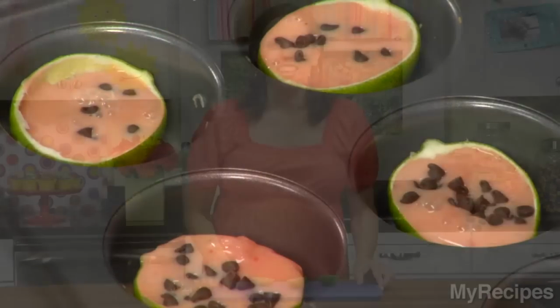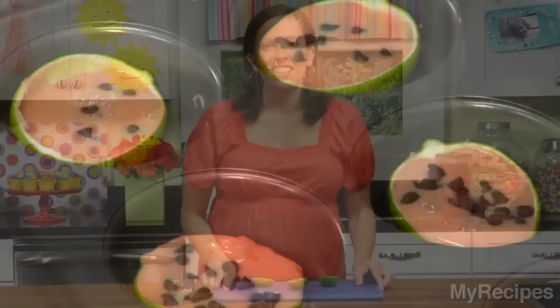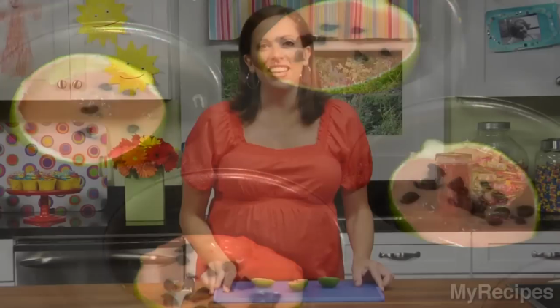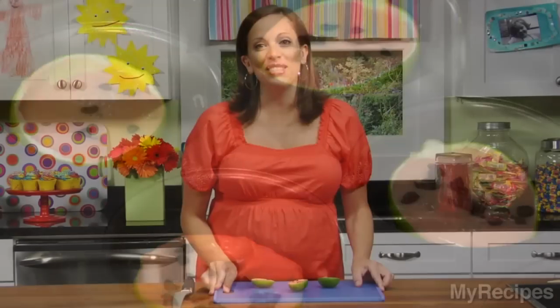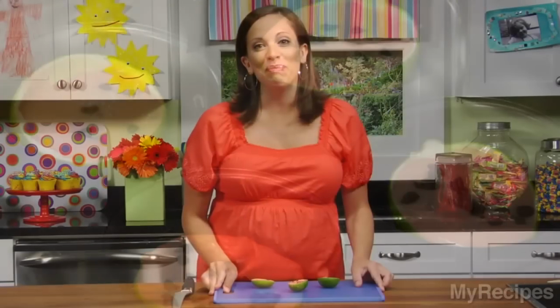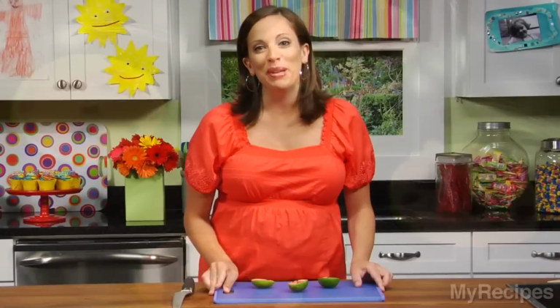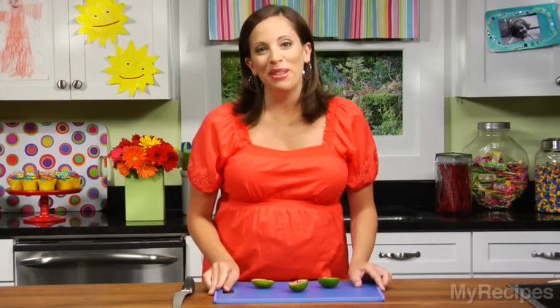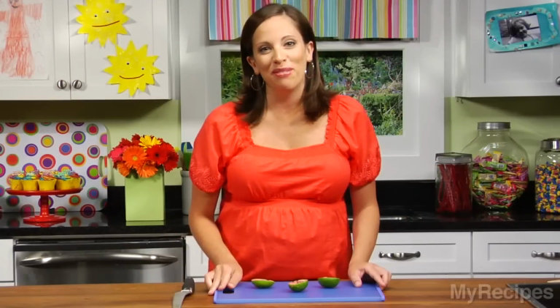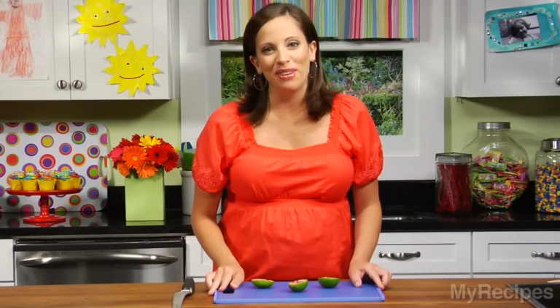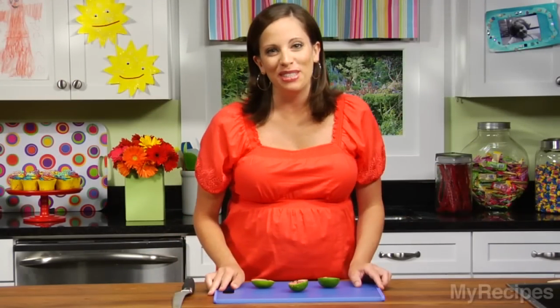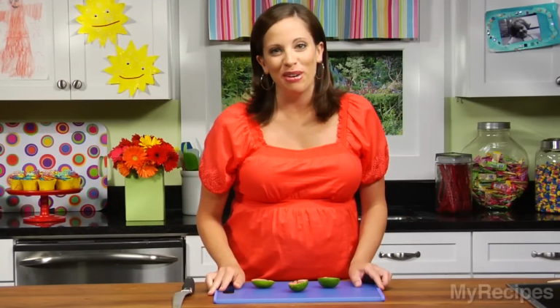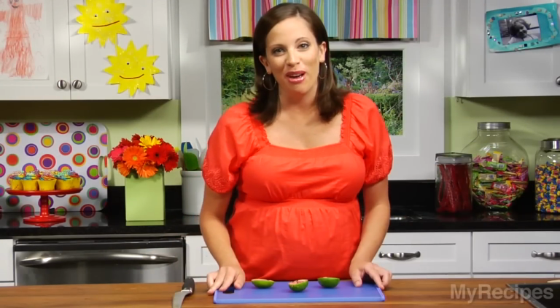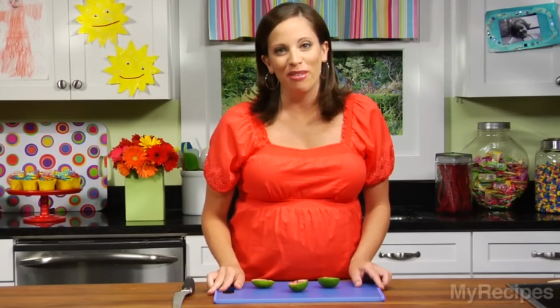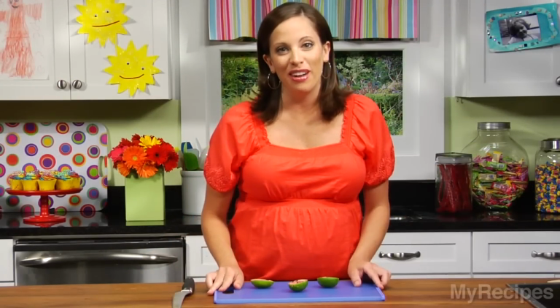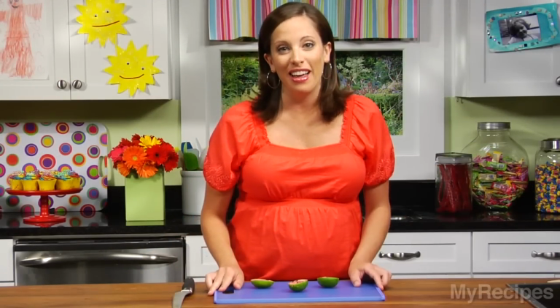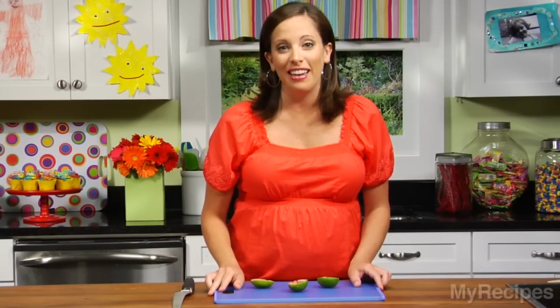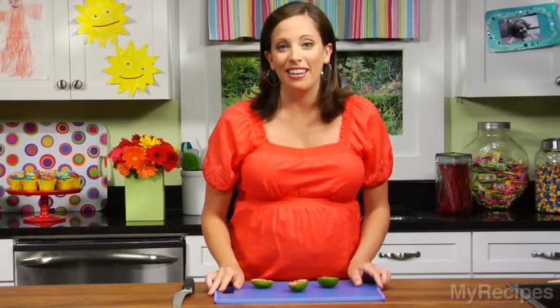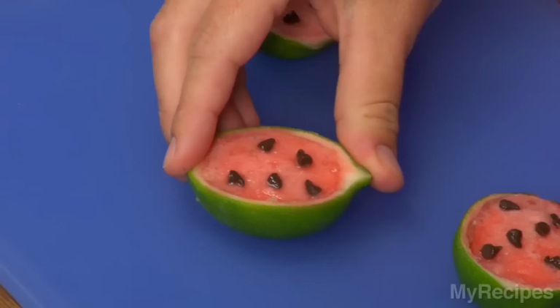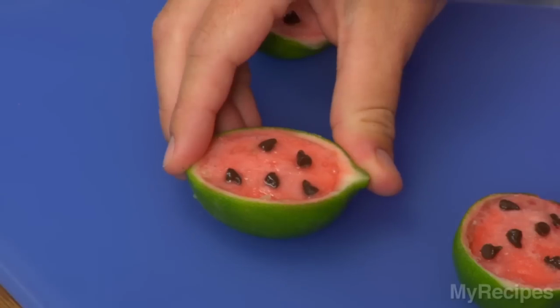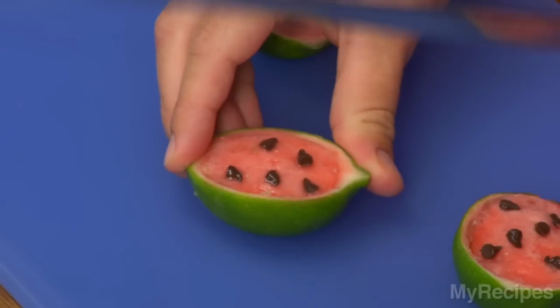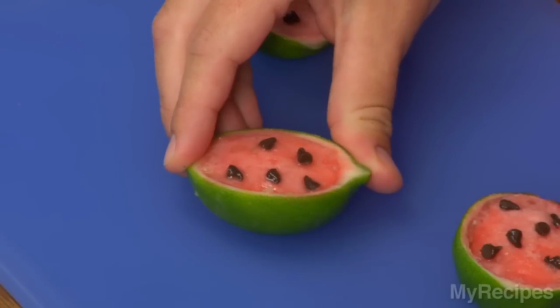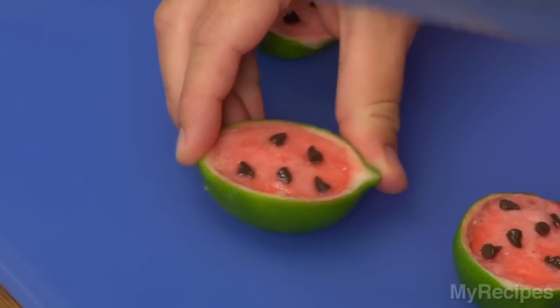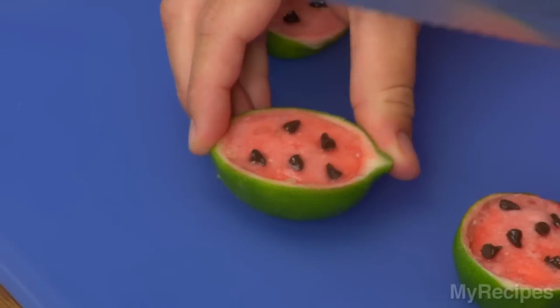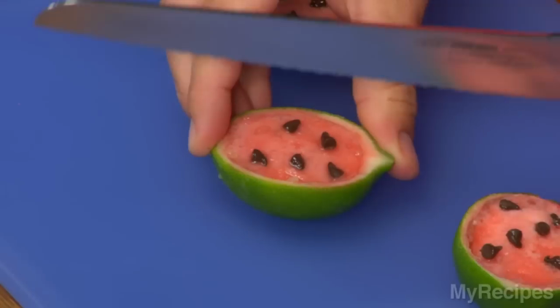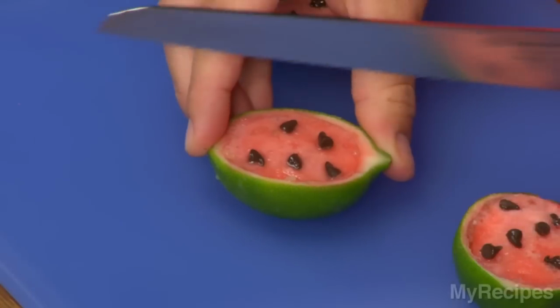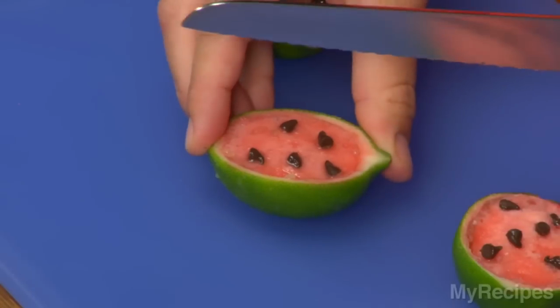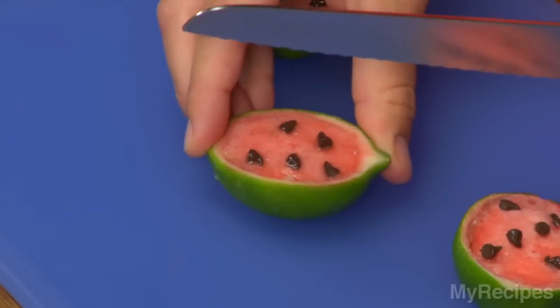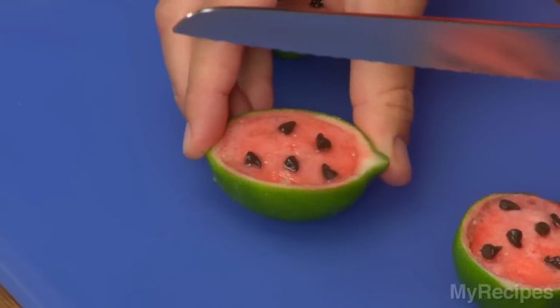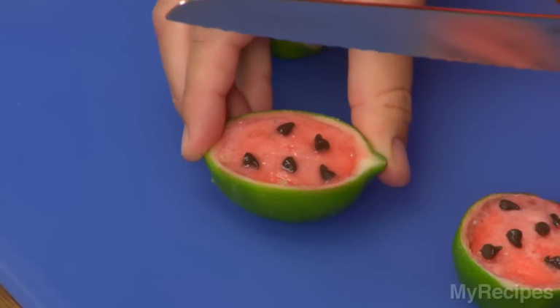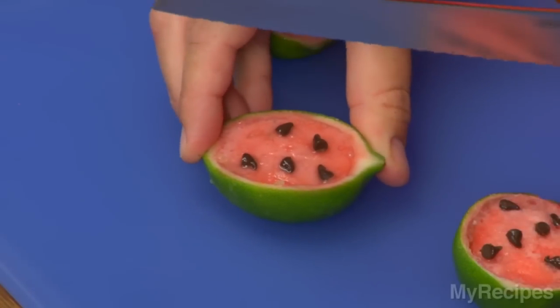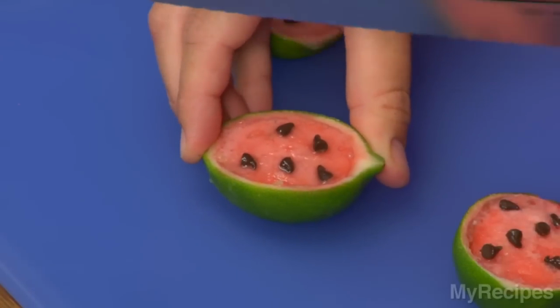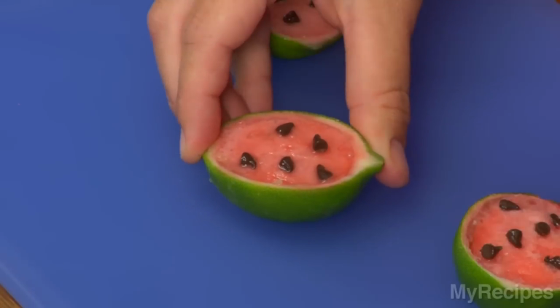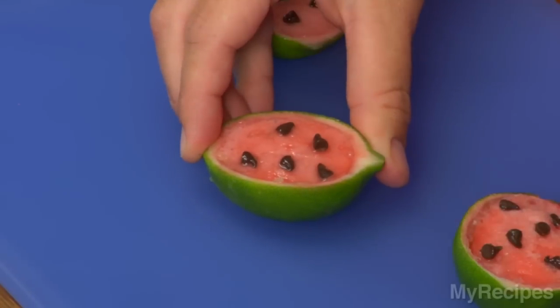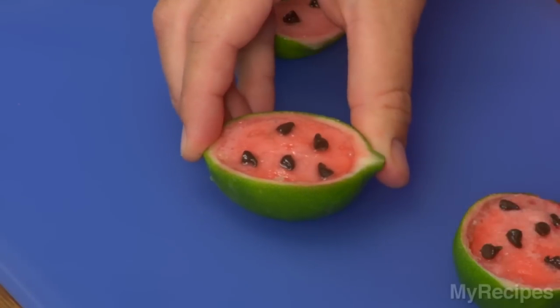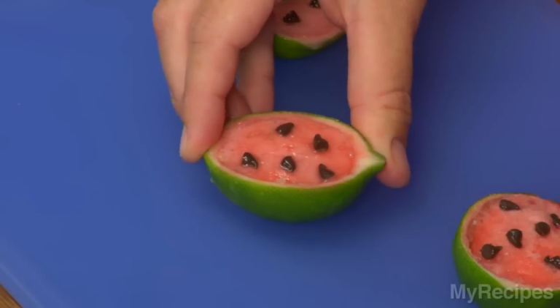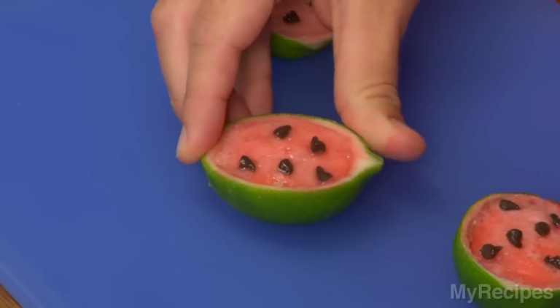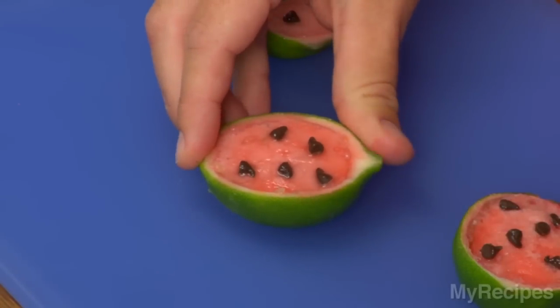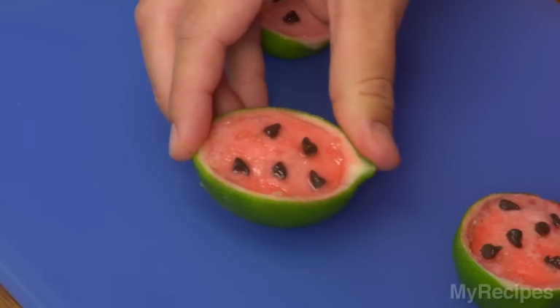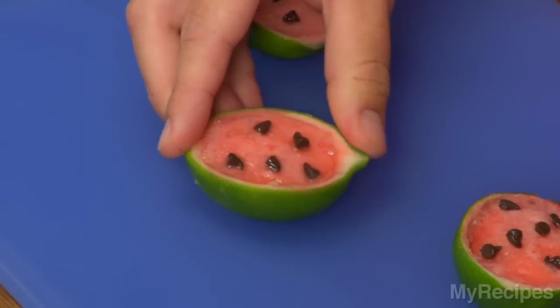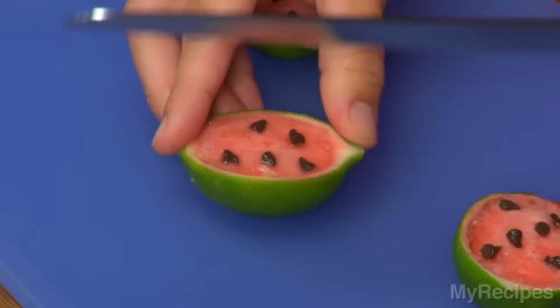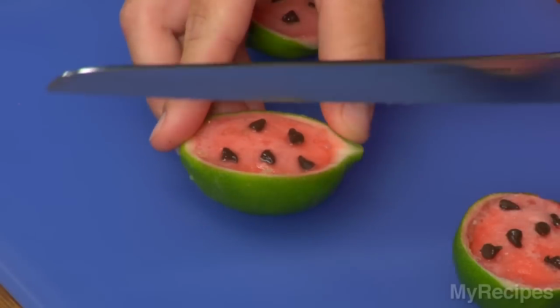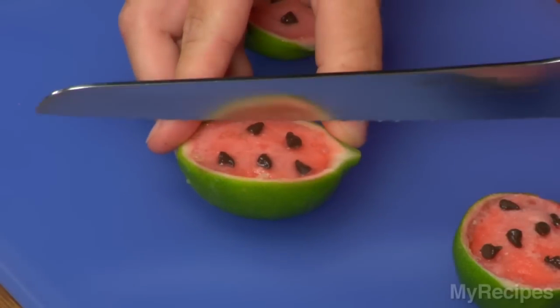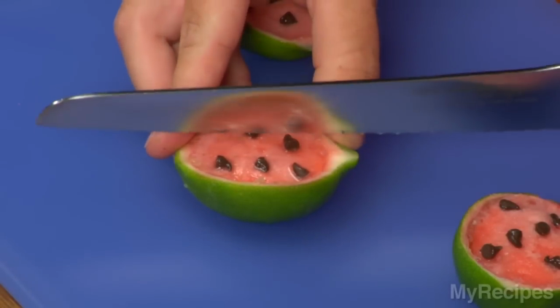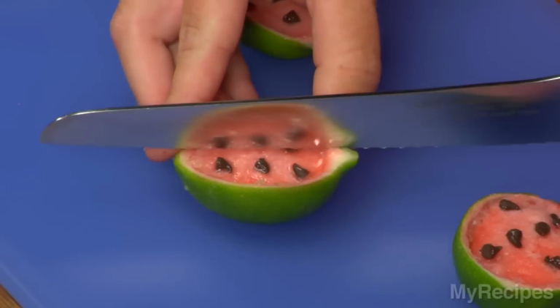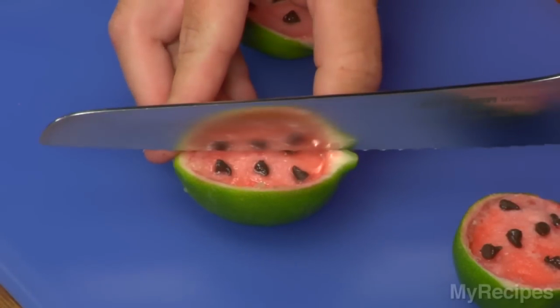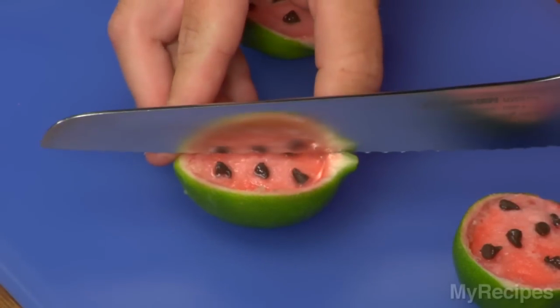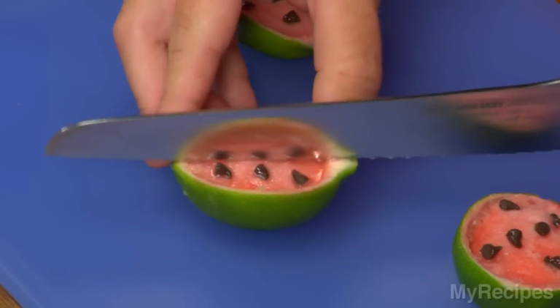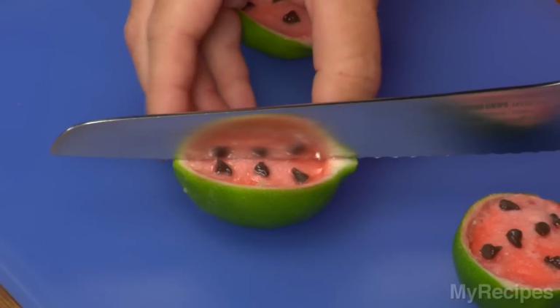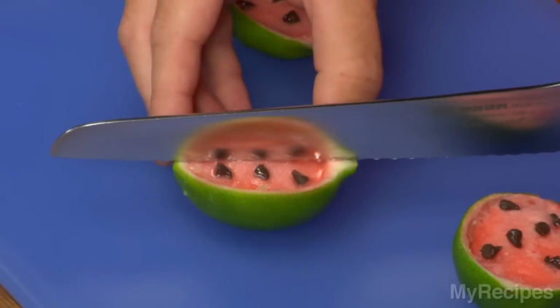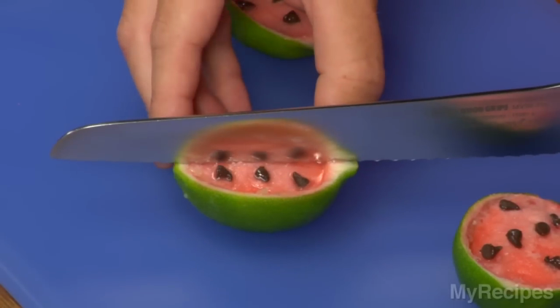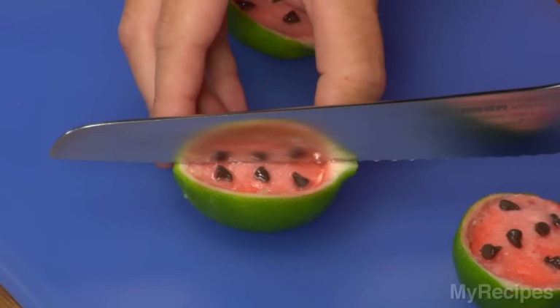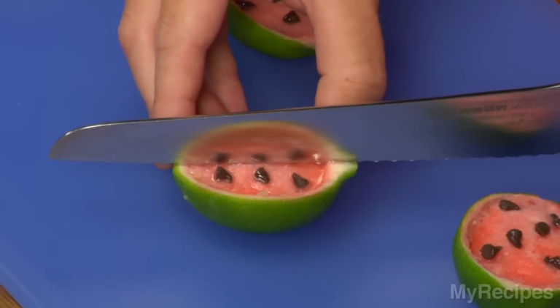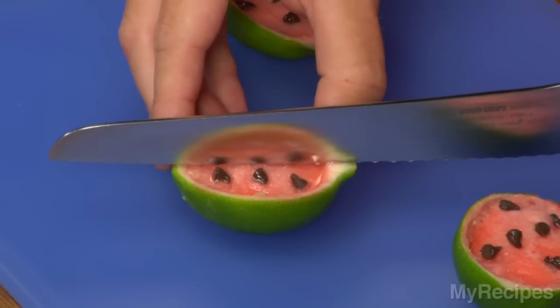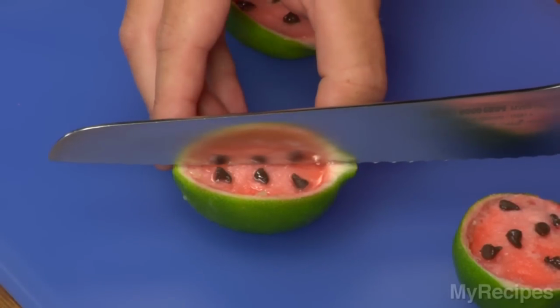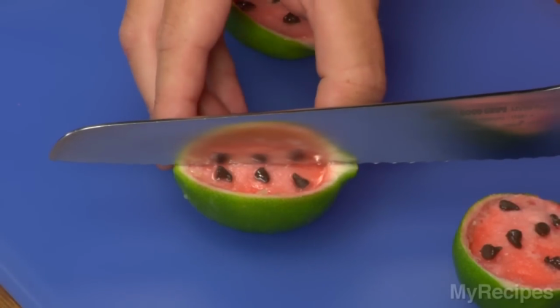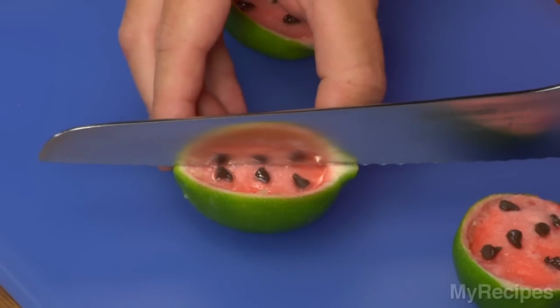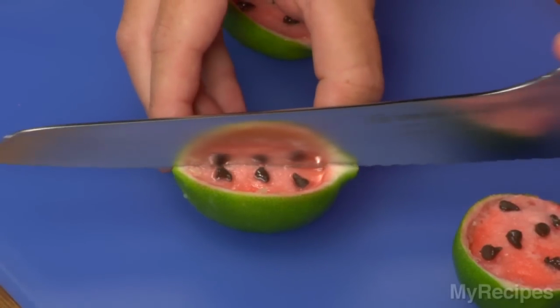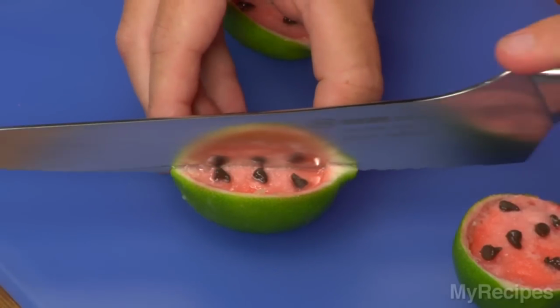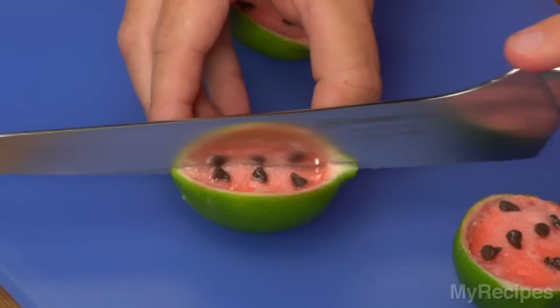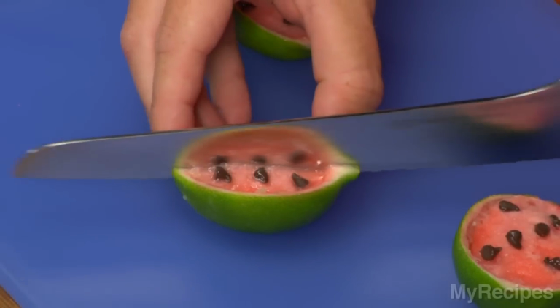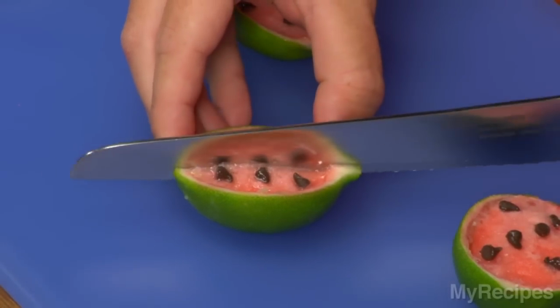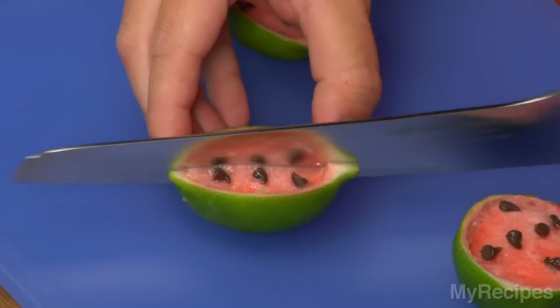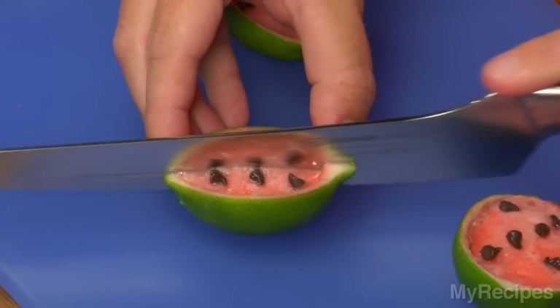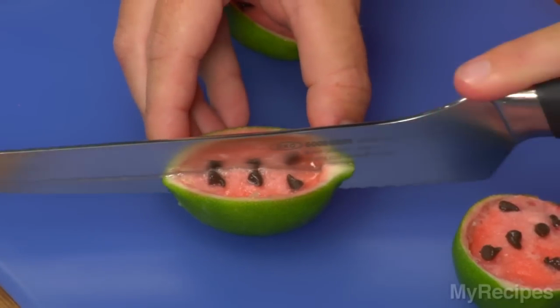These have been in the freezer overnight, so the last thing I'm going to do is chop them in half with a serrated knife, and they'll be ready to serve.